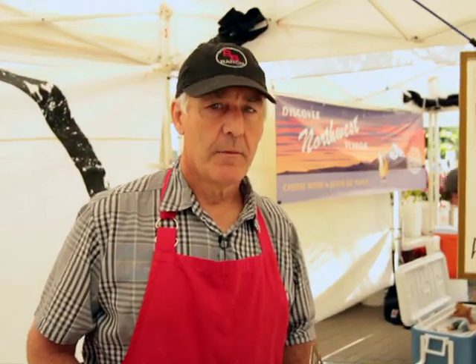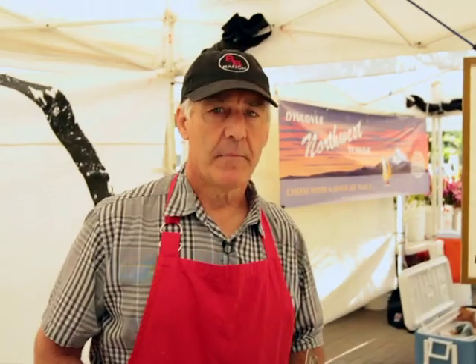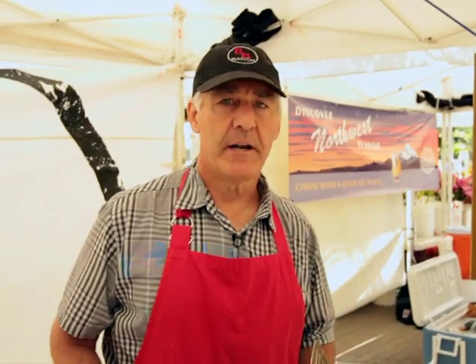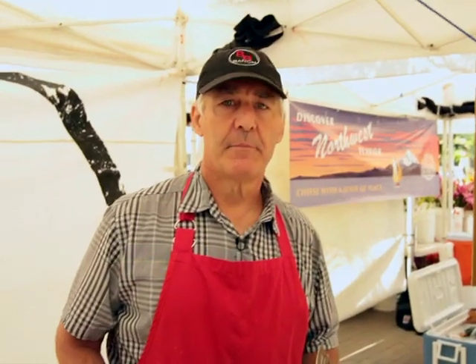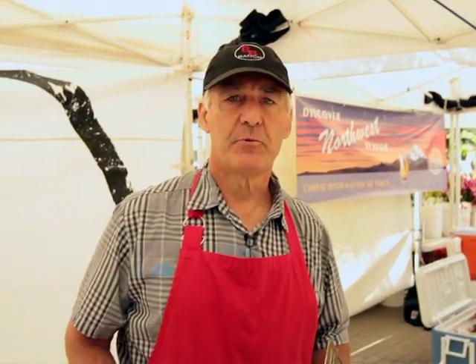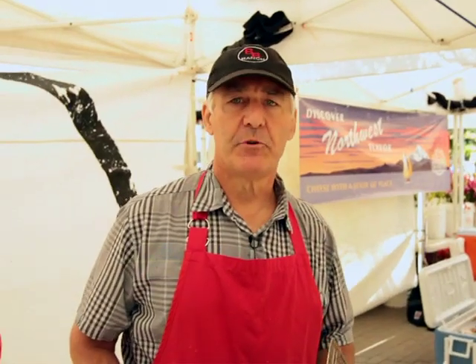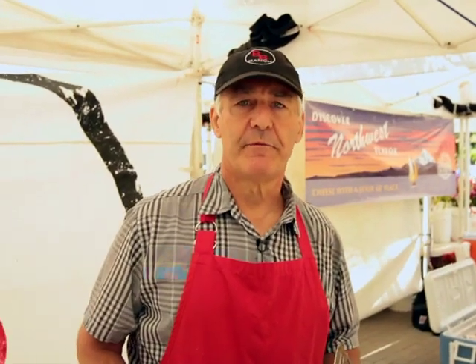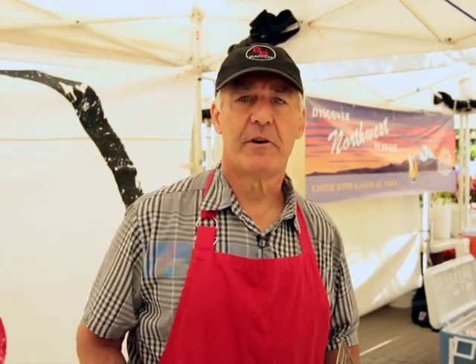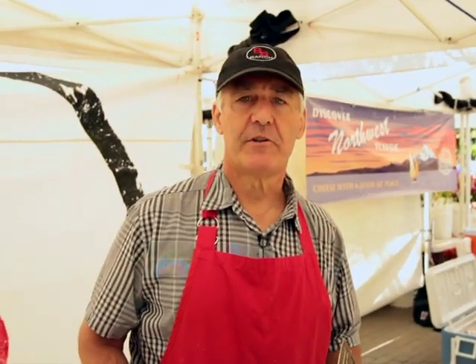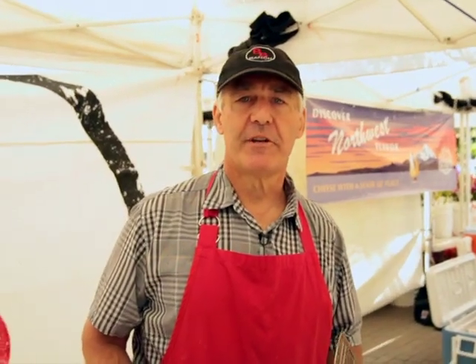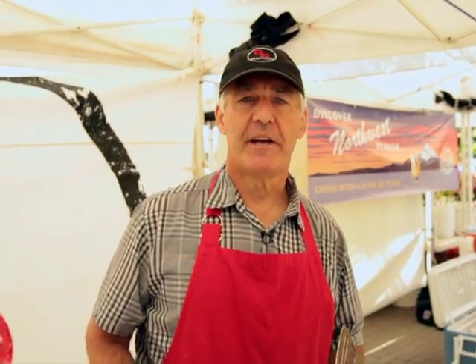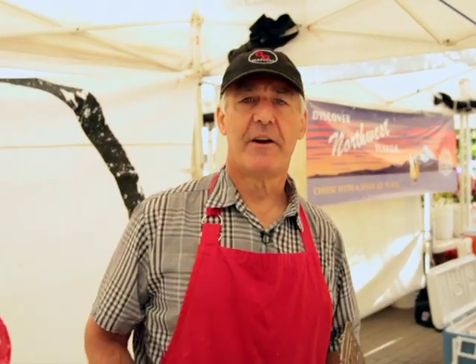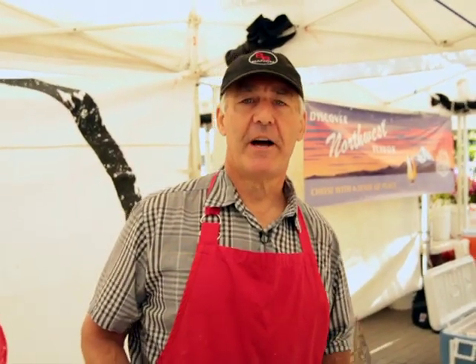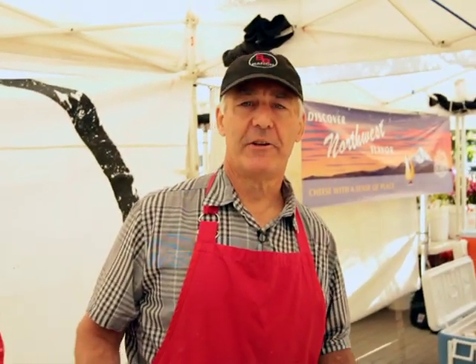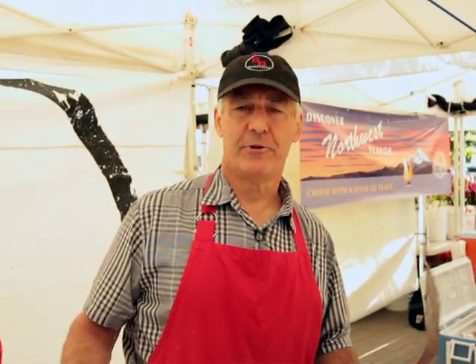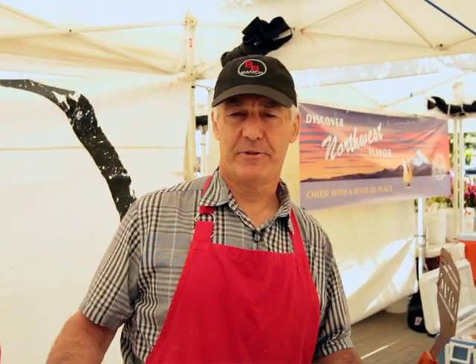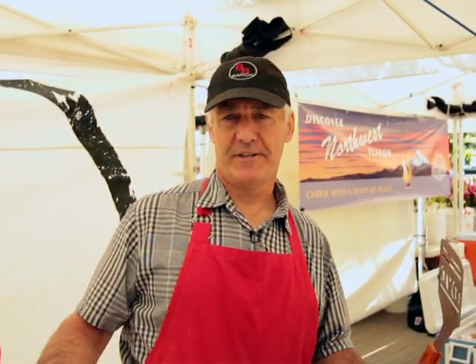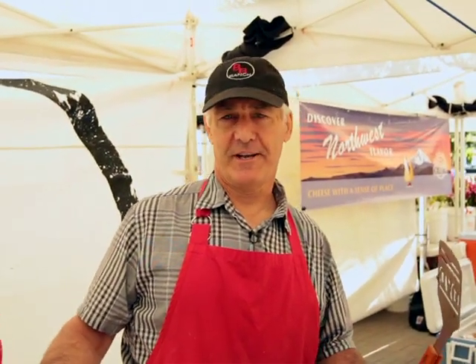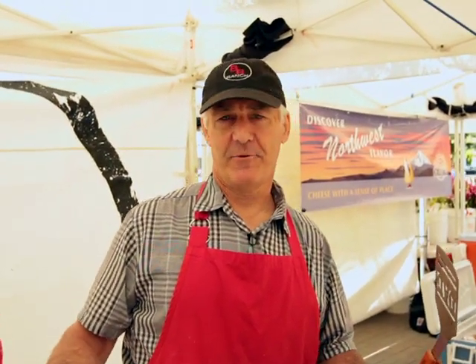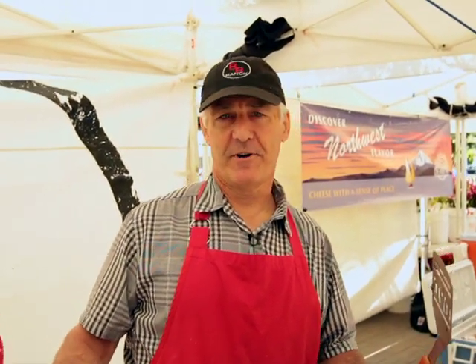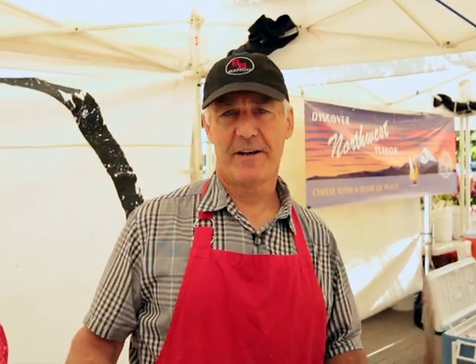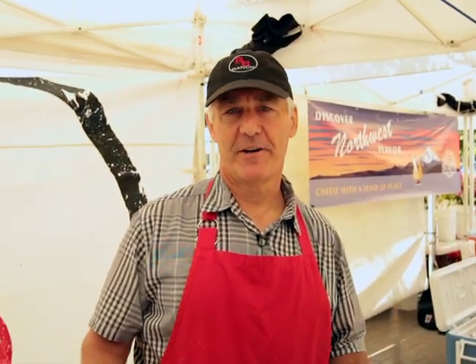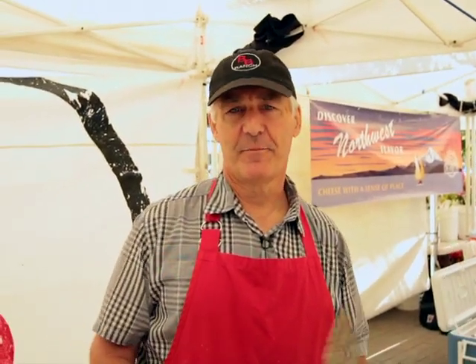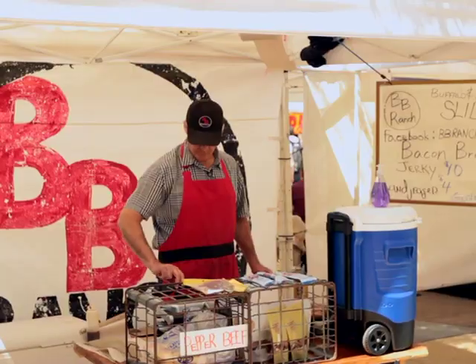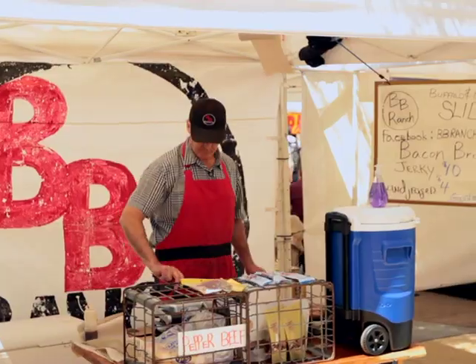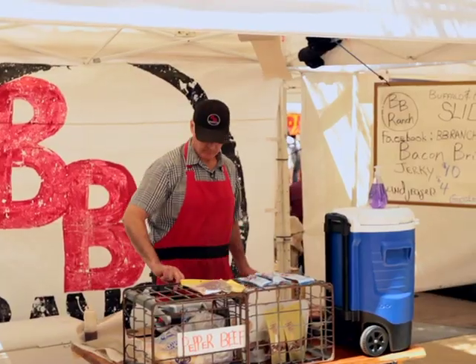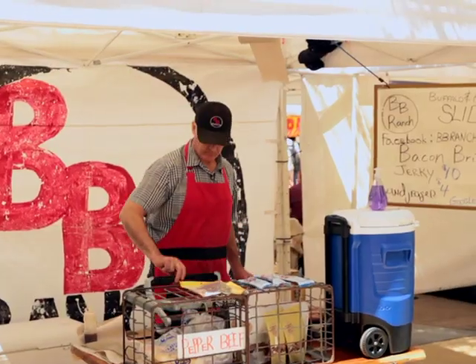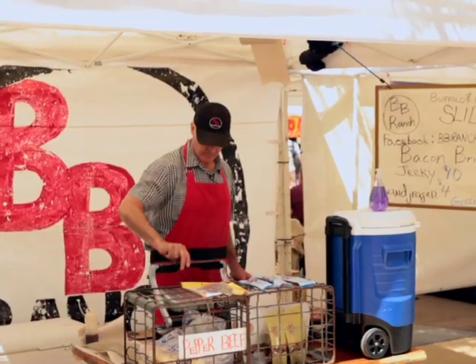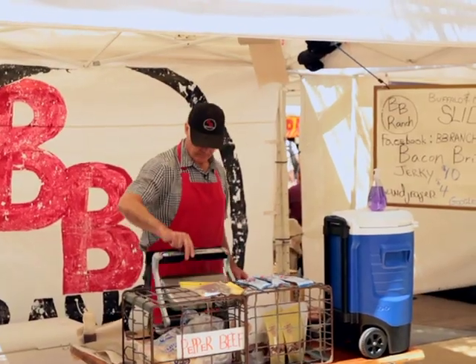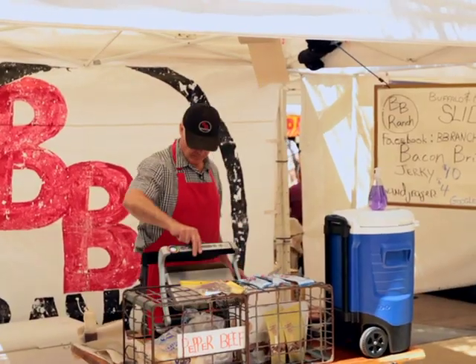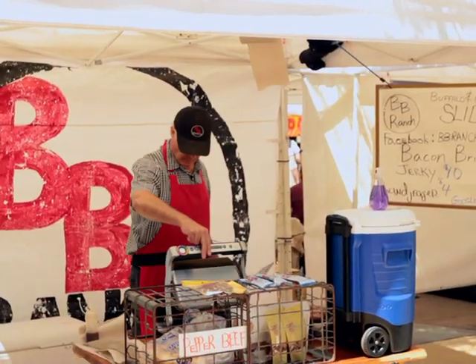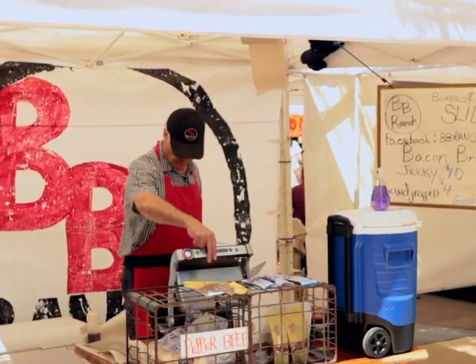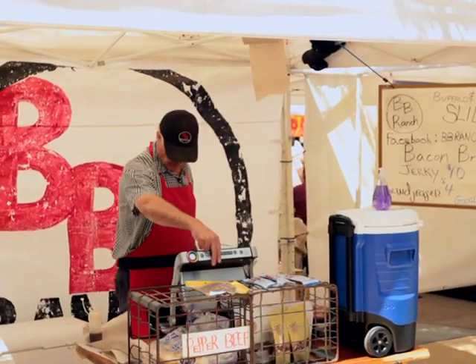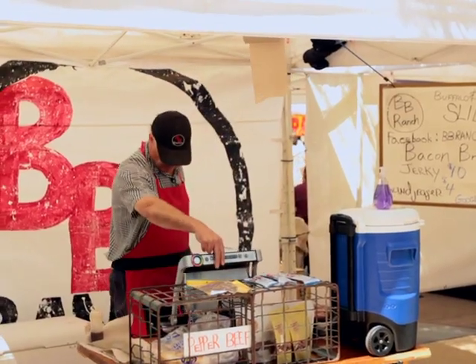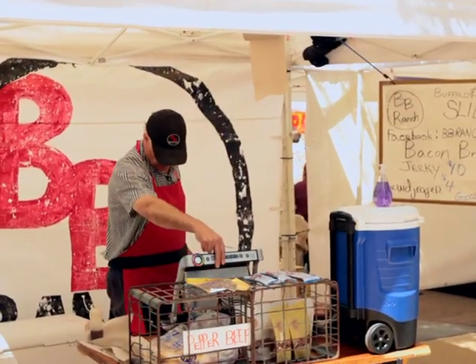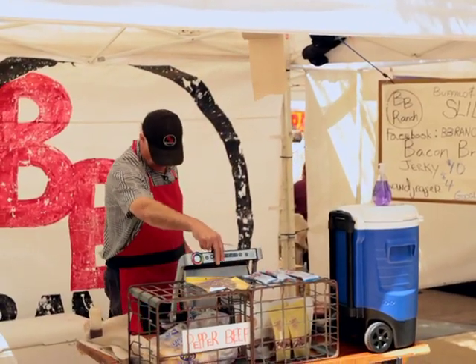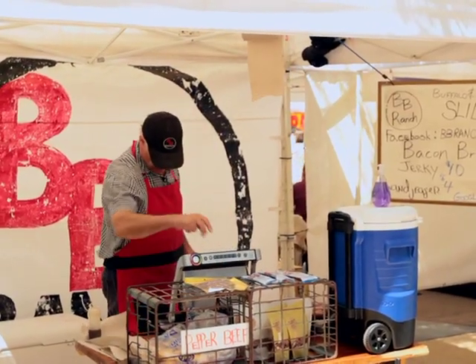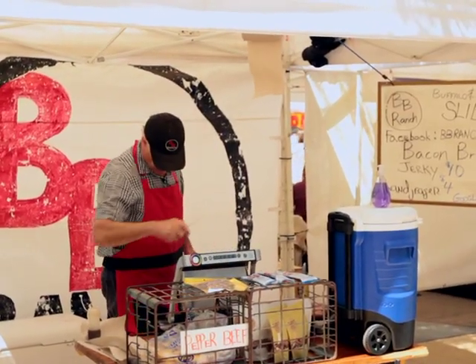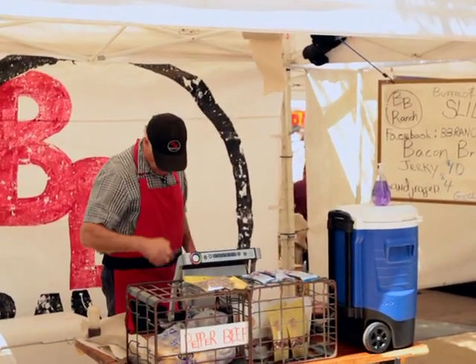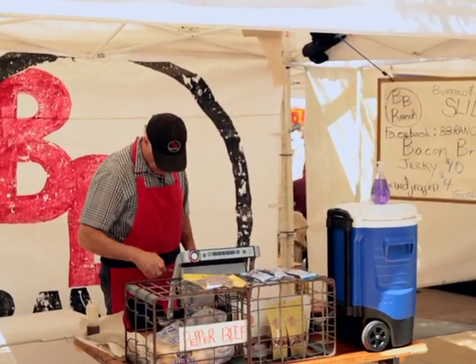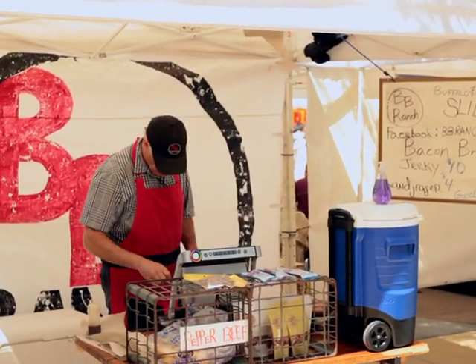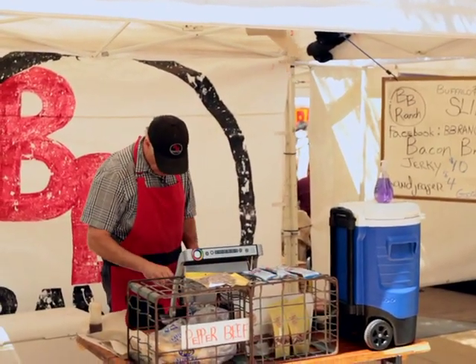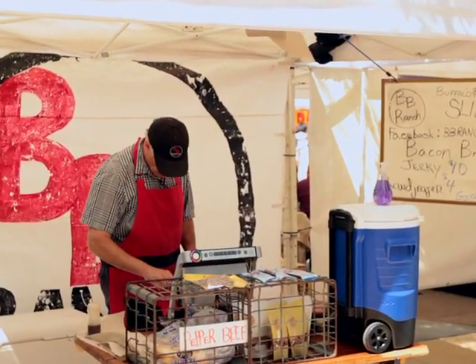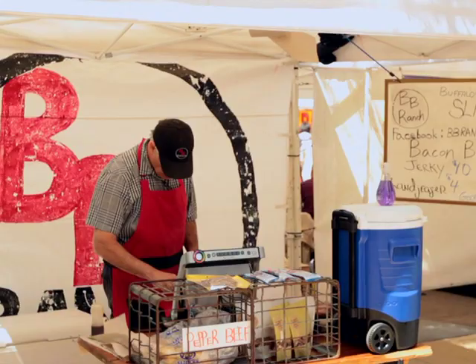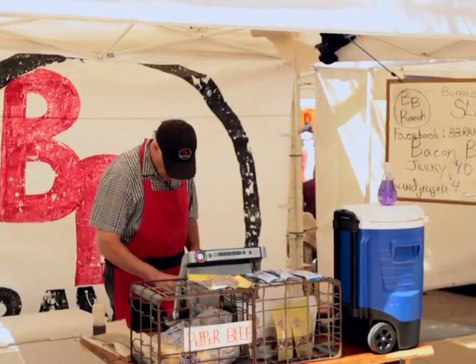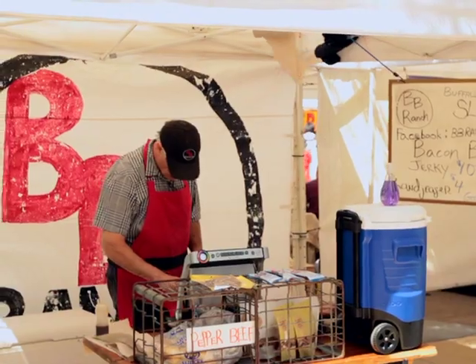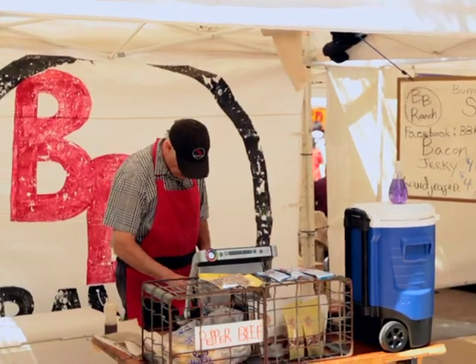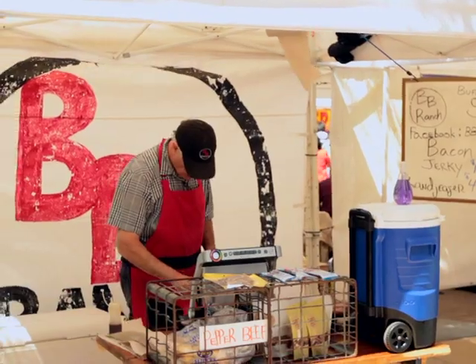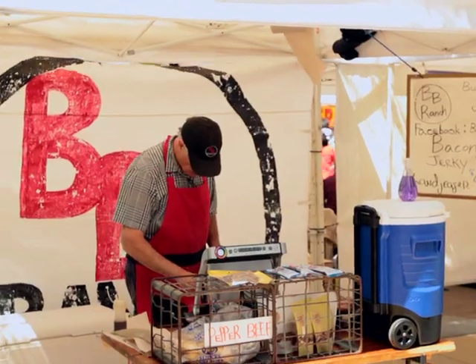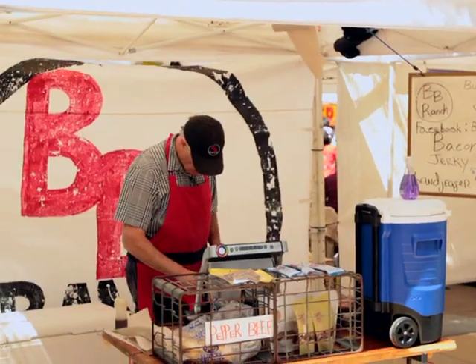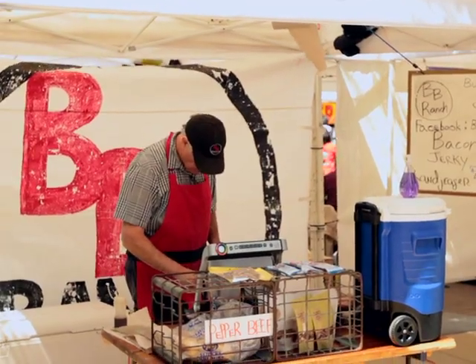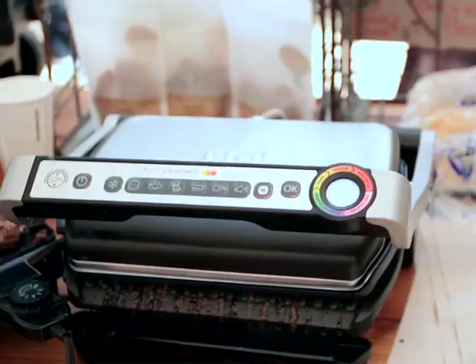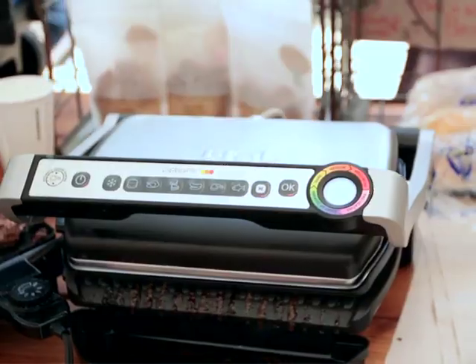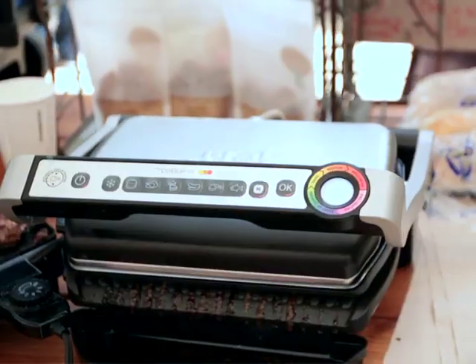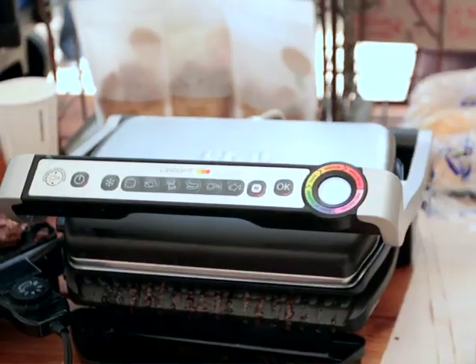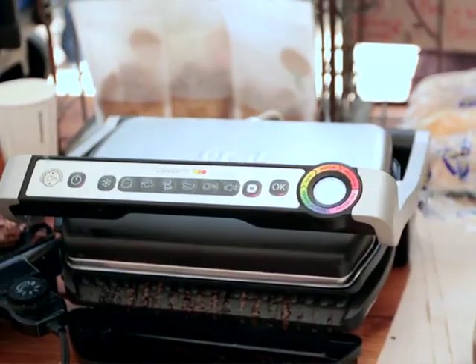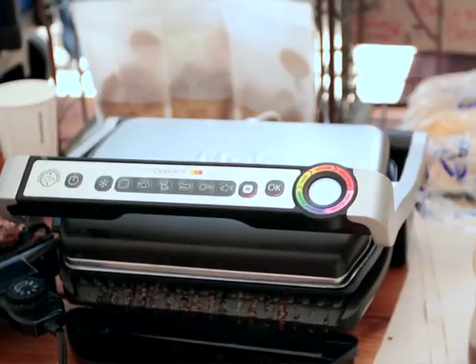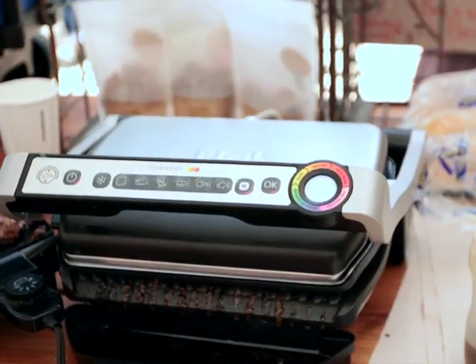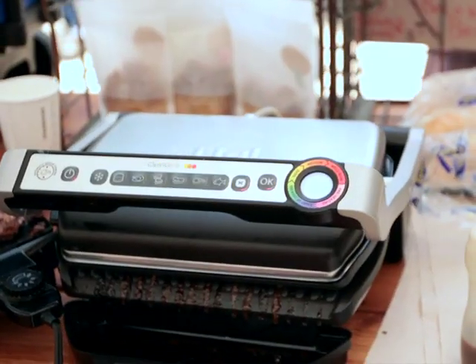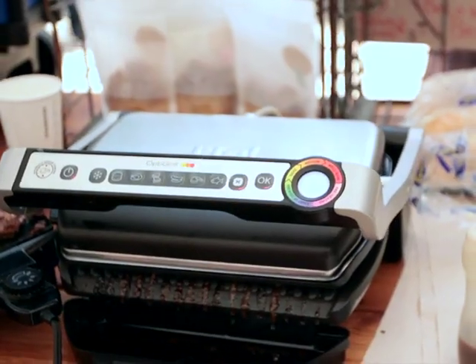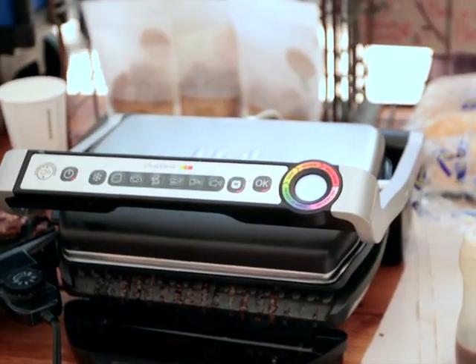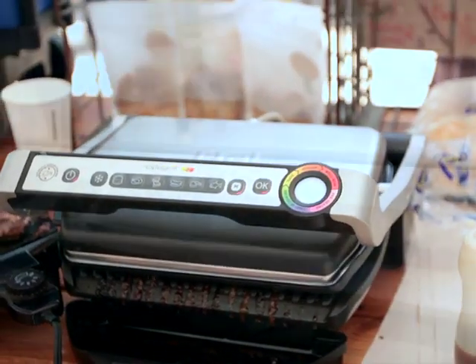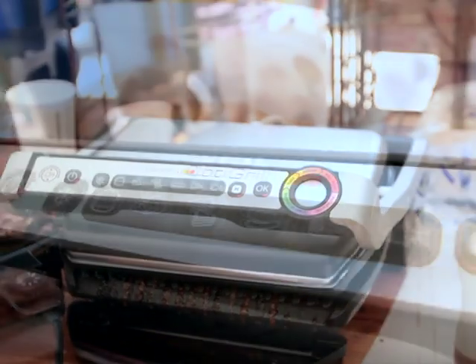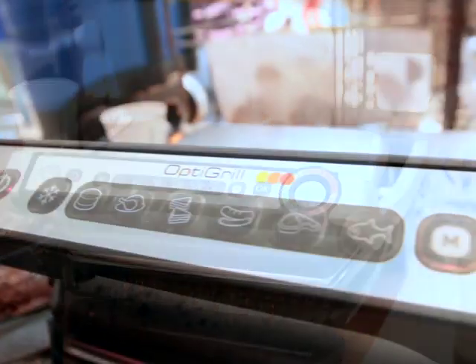My name is William Von Schneider. How are you doing today? We're out here at Pike's Place Market, Farmer's Market, and I've got the OptiGrill that I'm working with today.